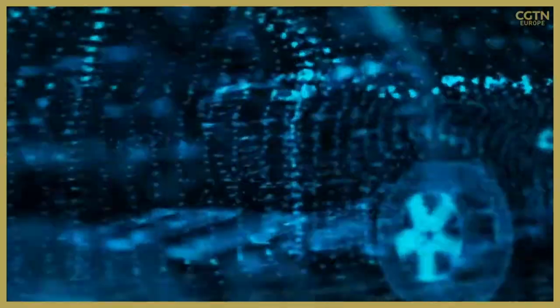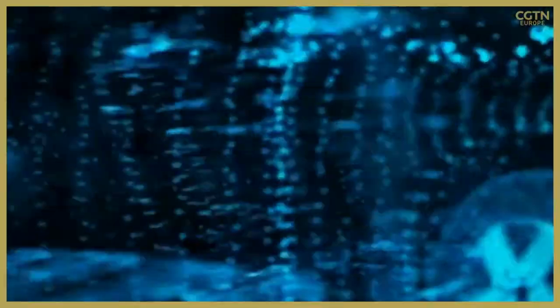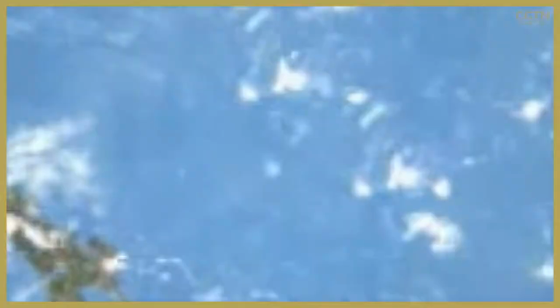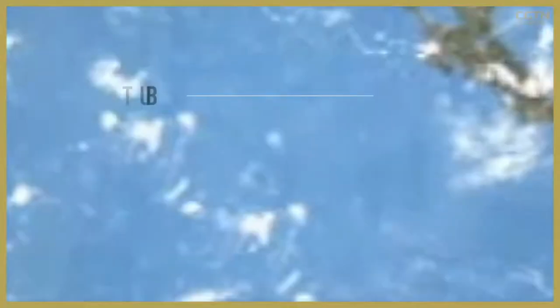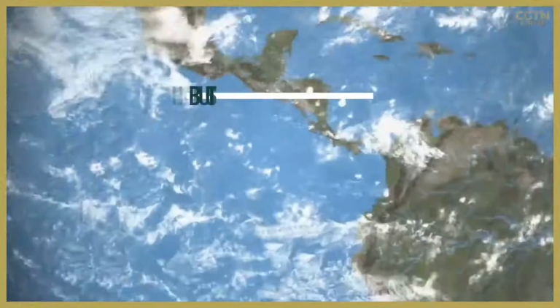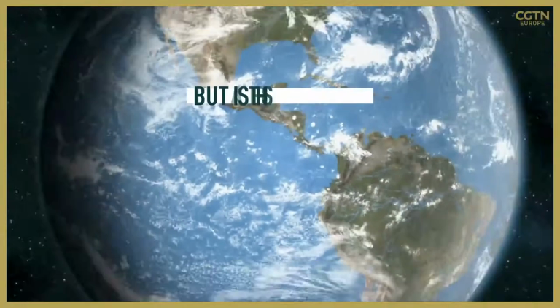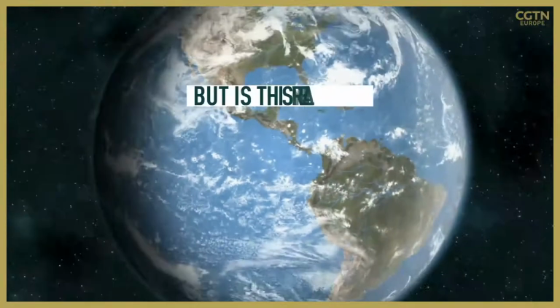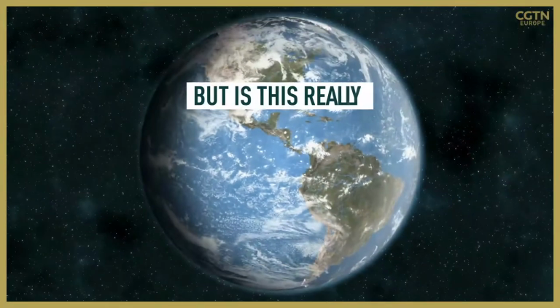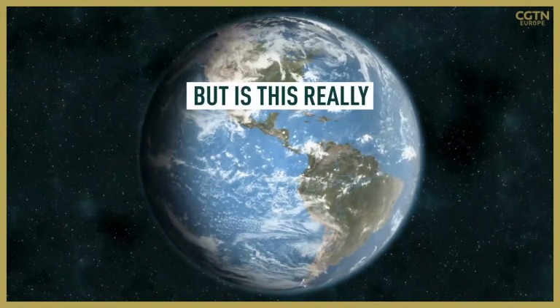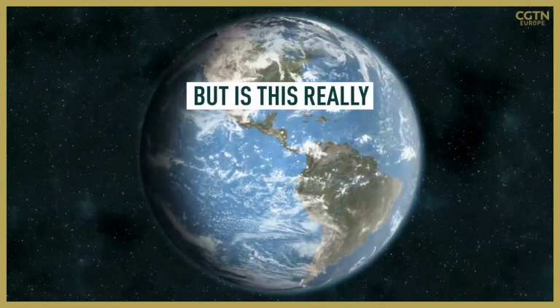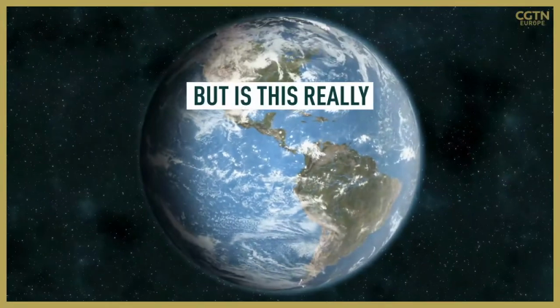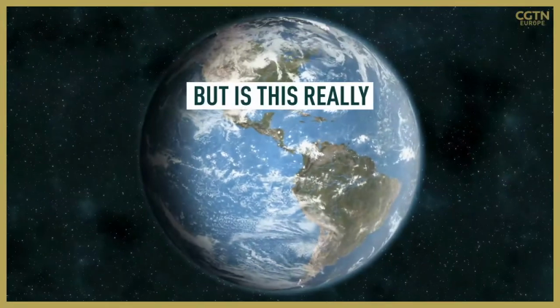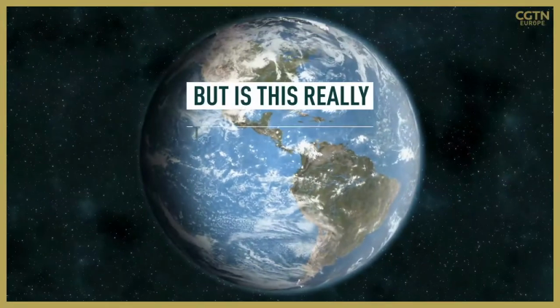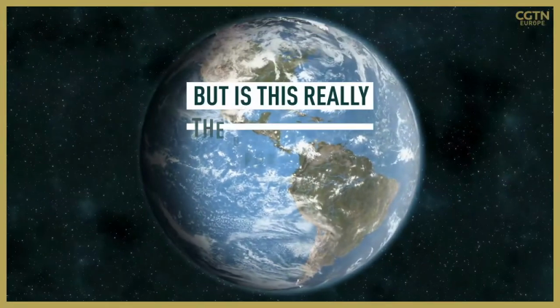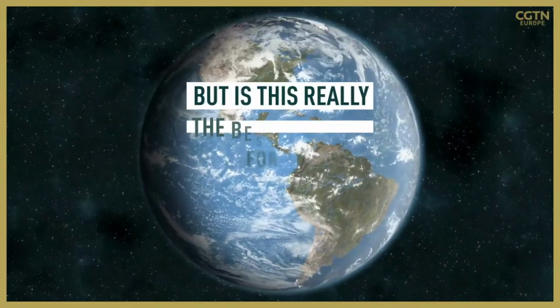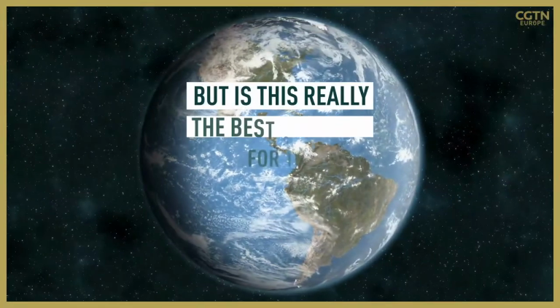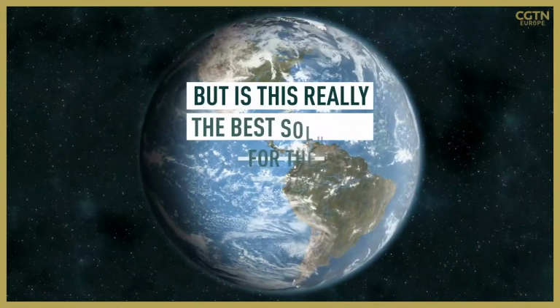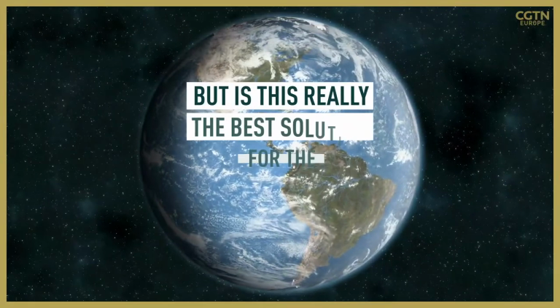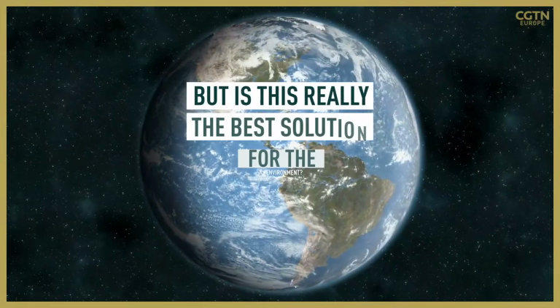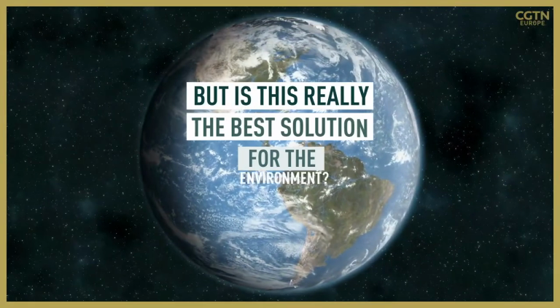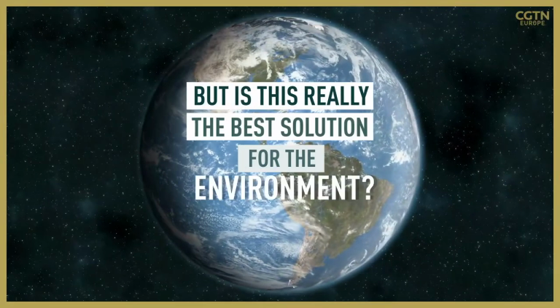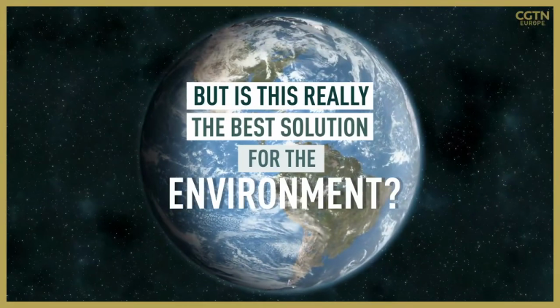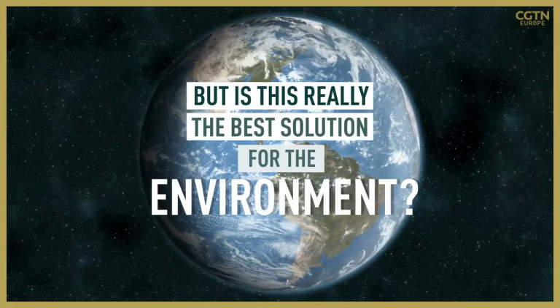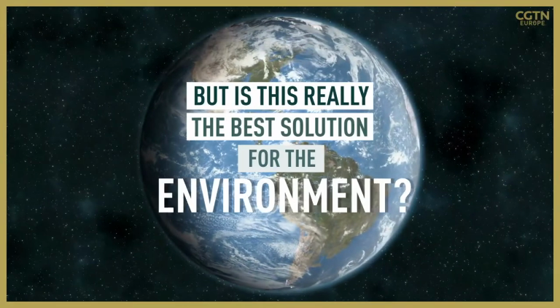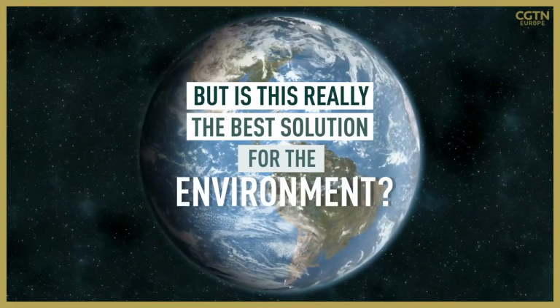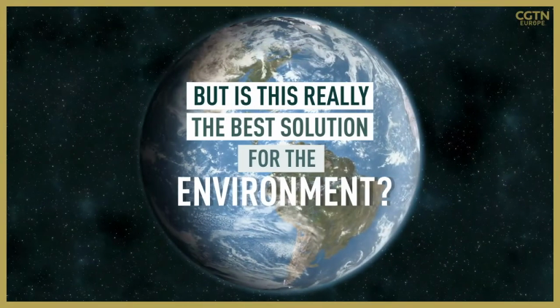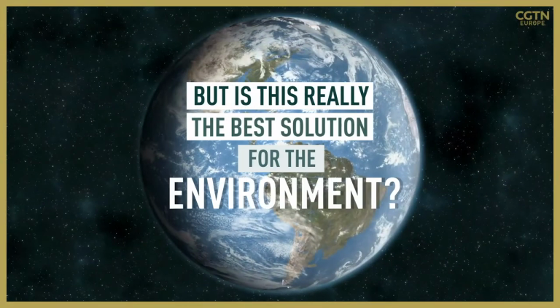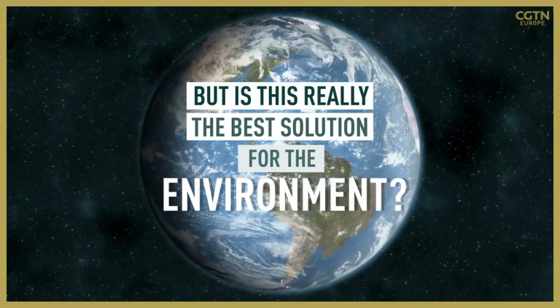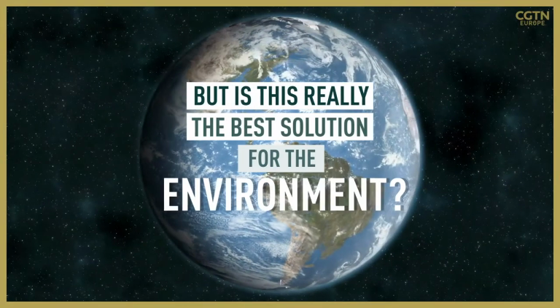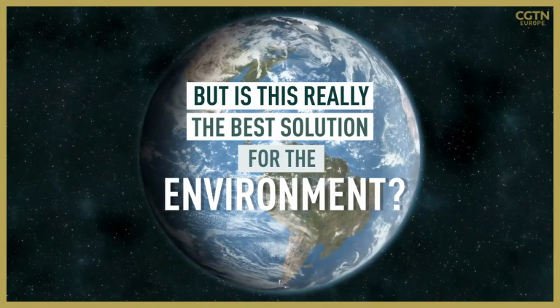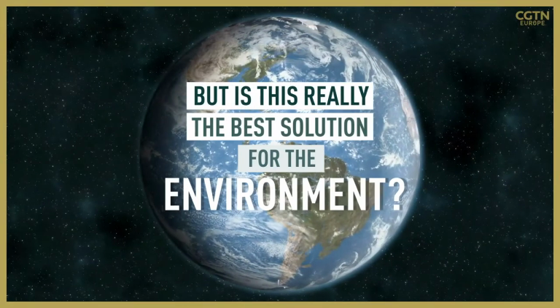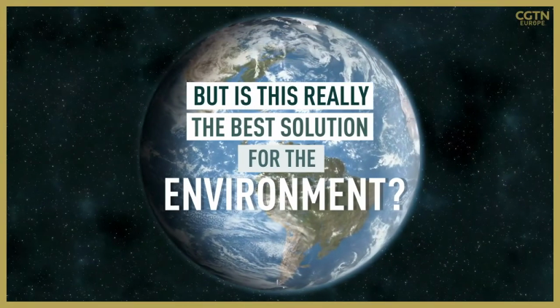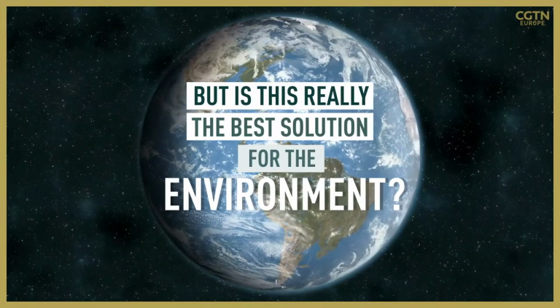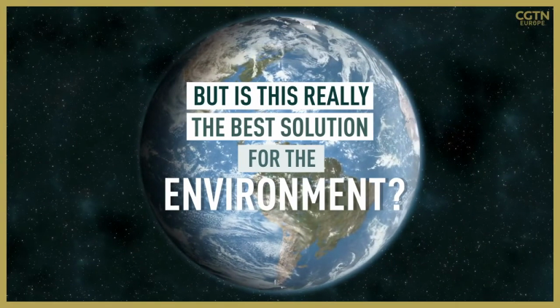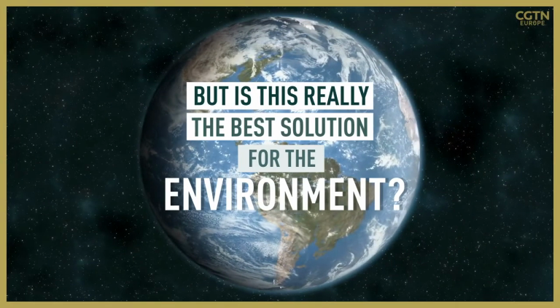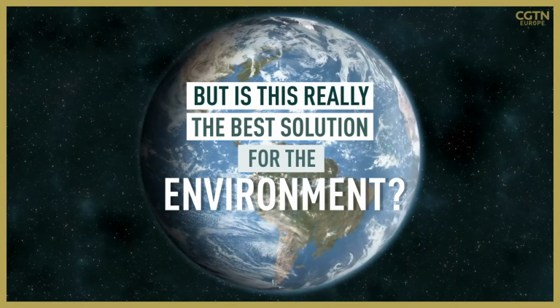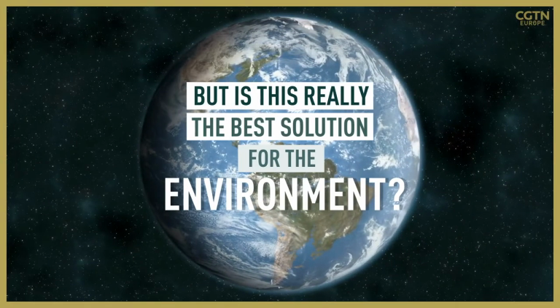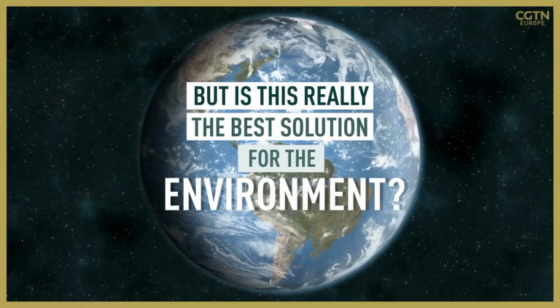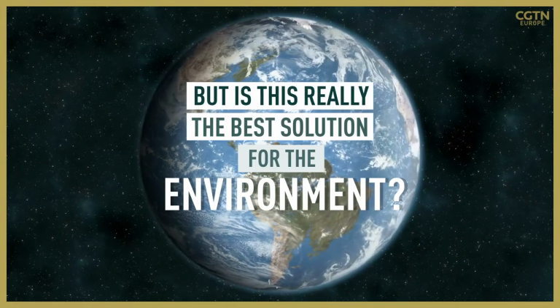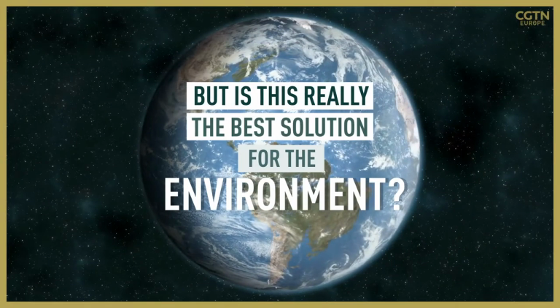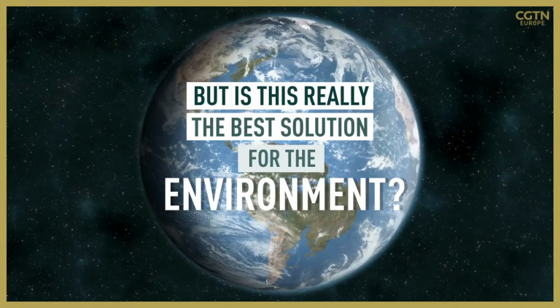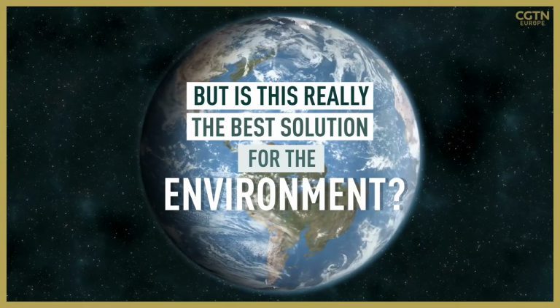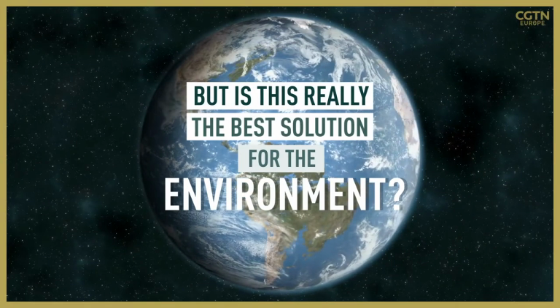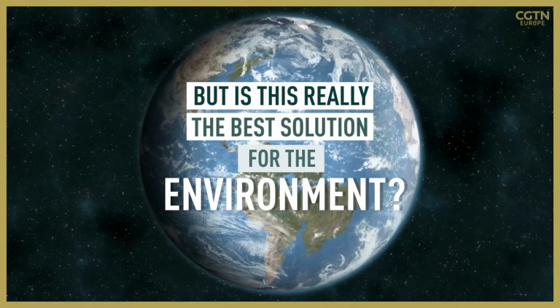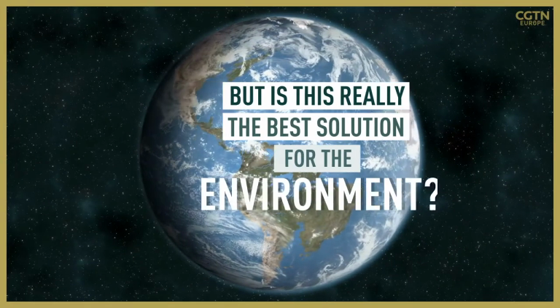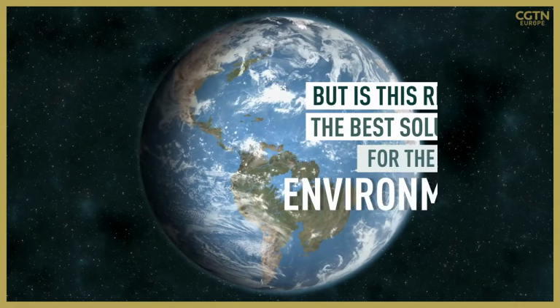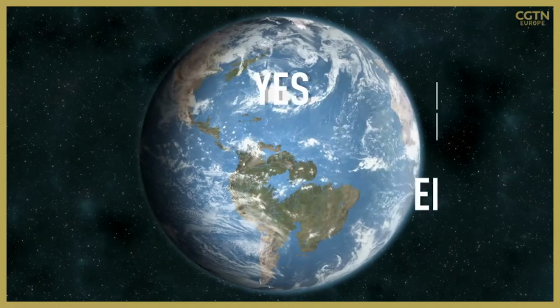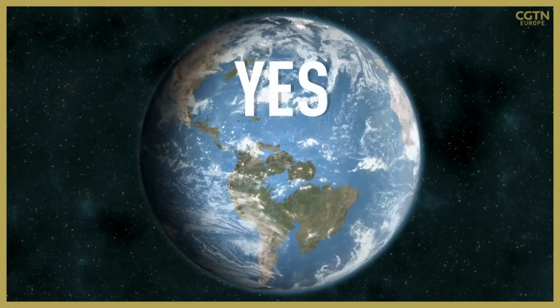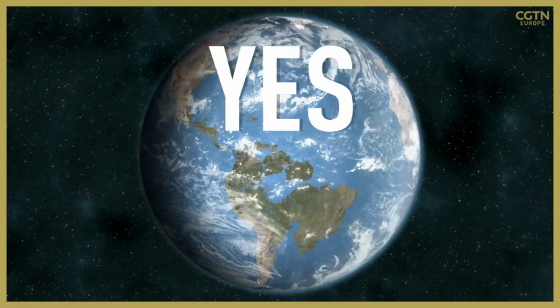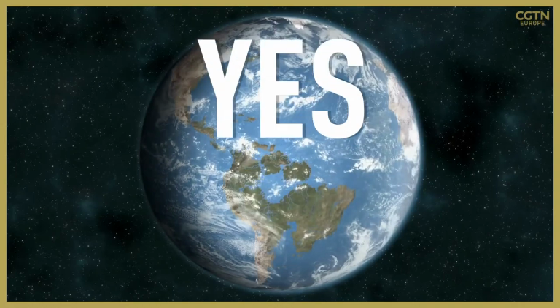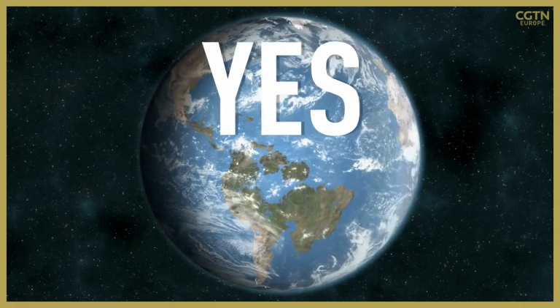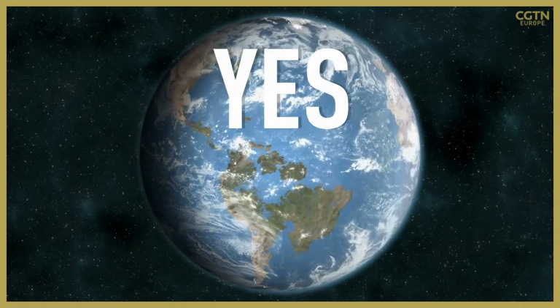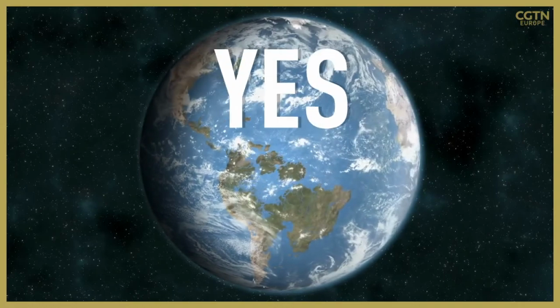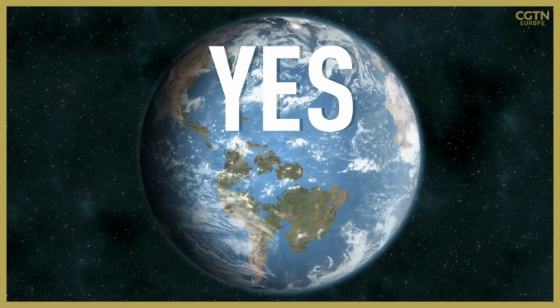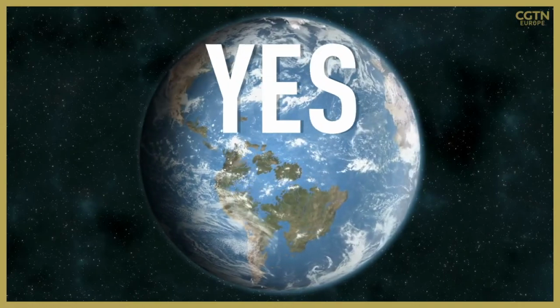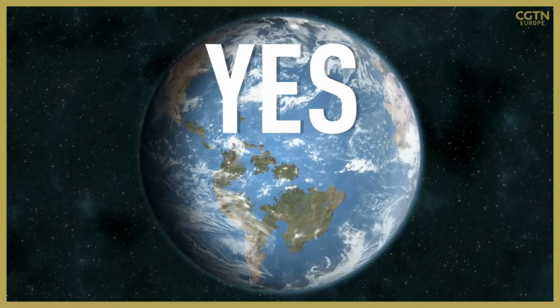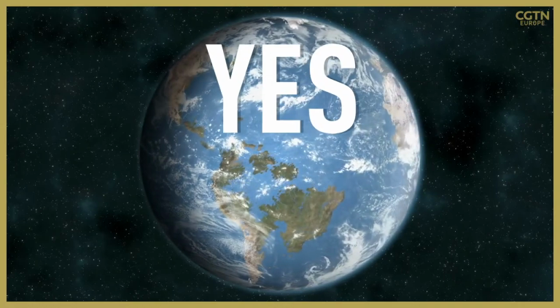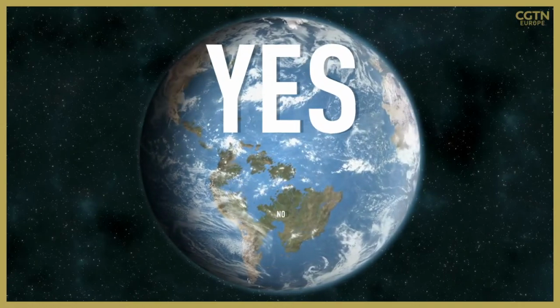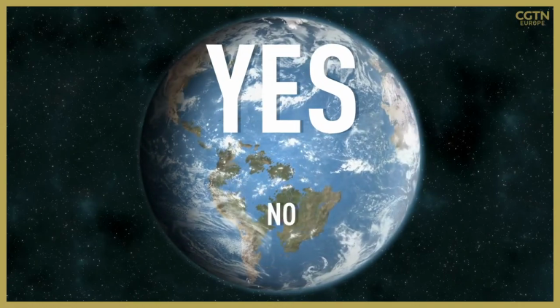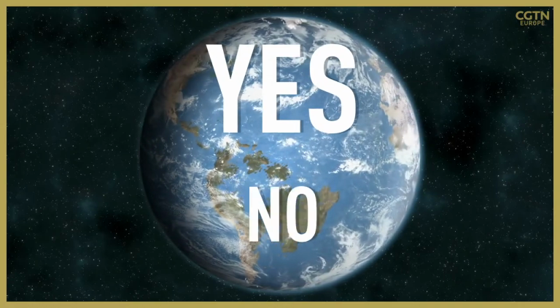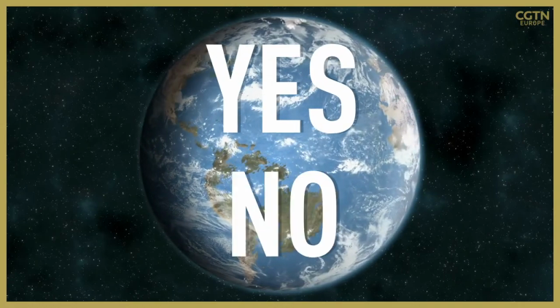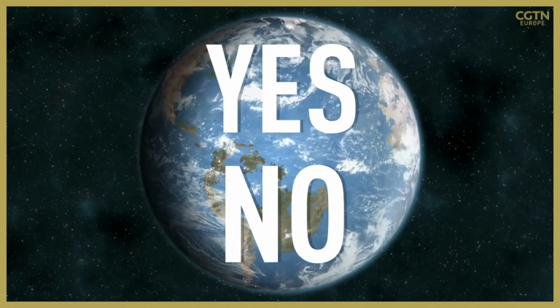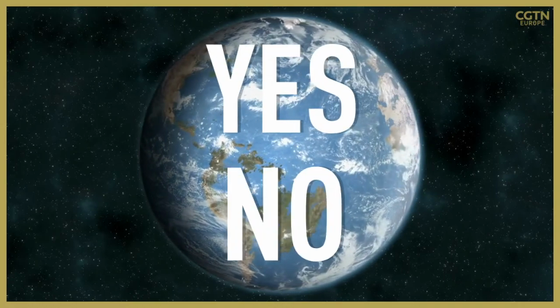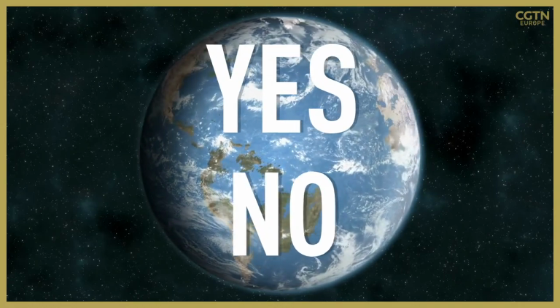But is this really the best solution for the environment? The short answer is yes and no.